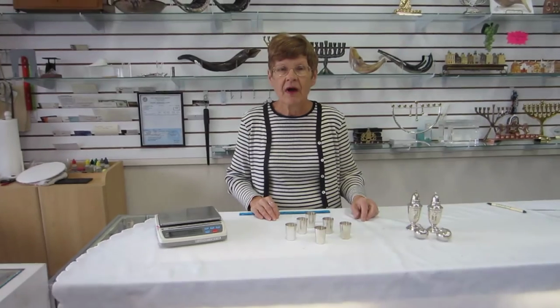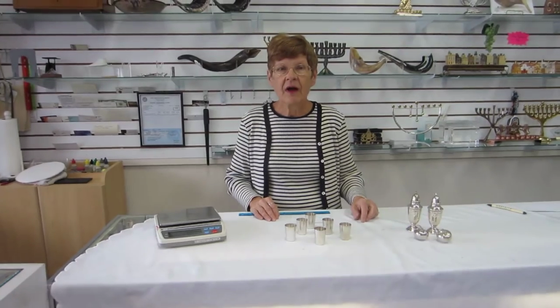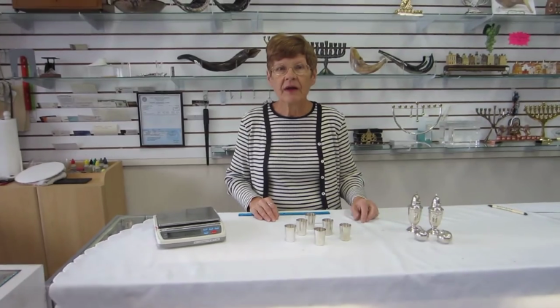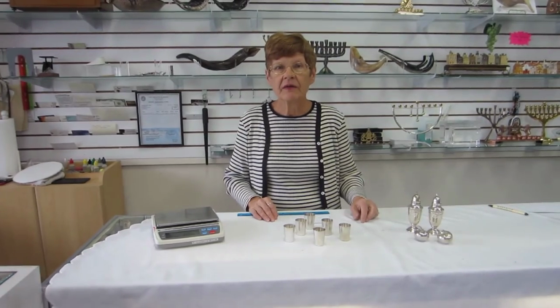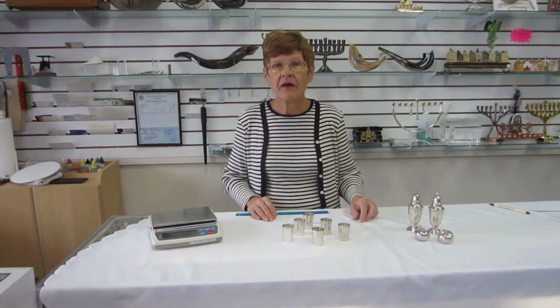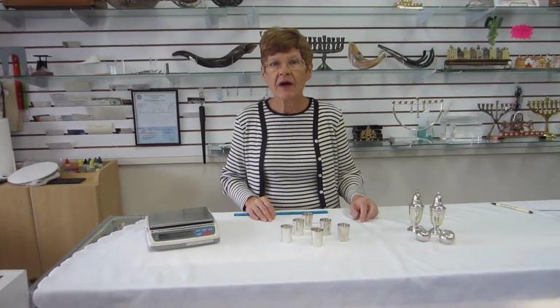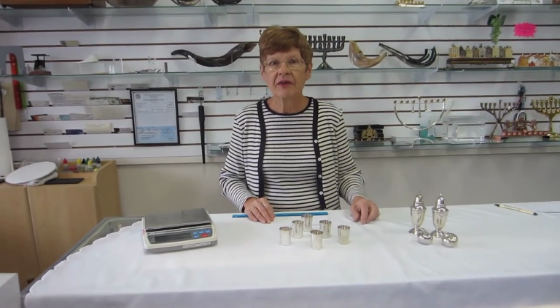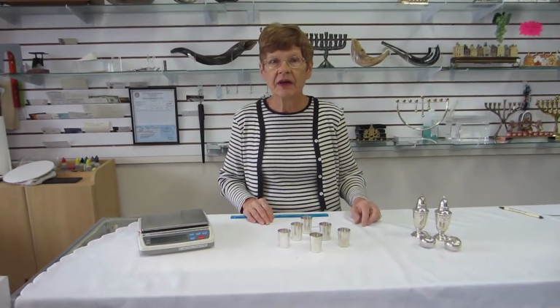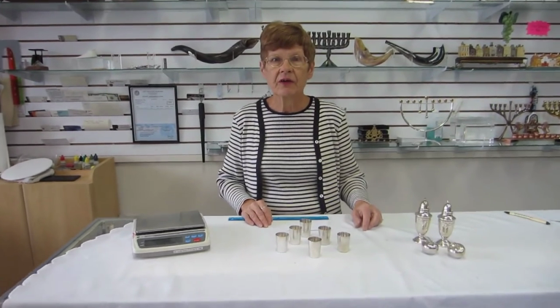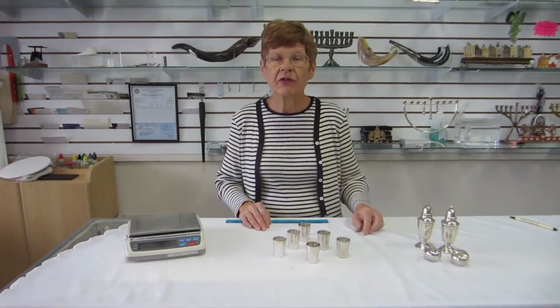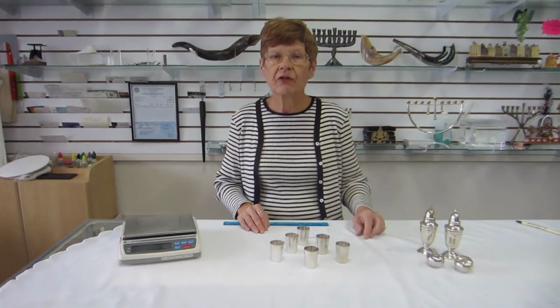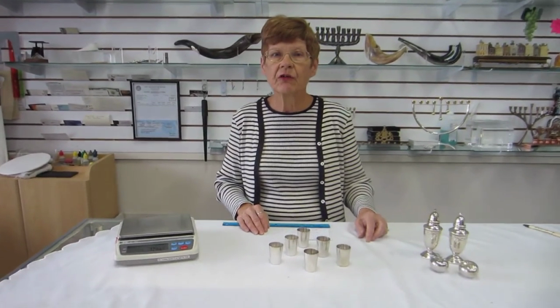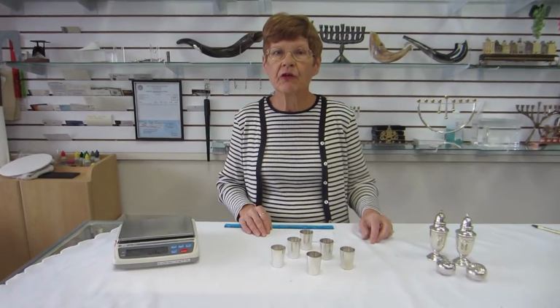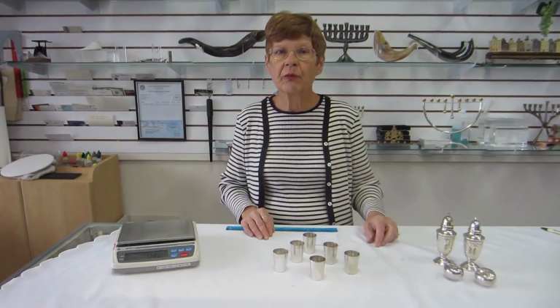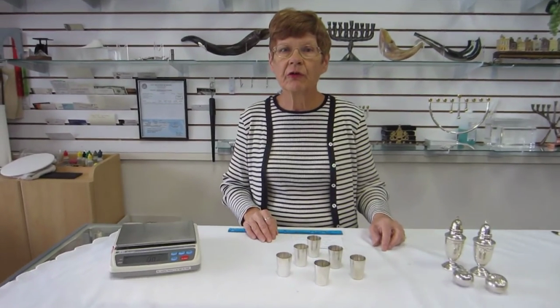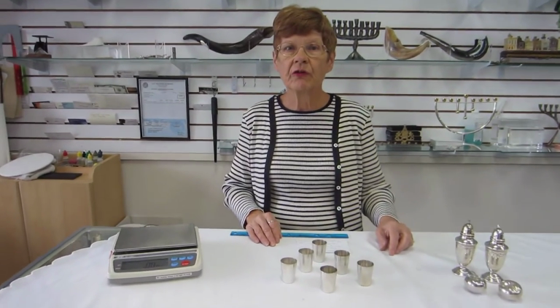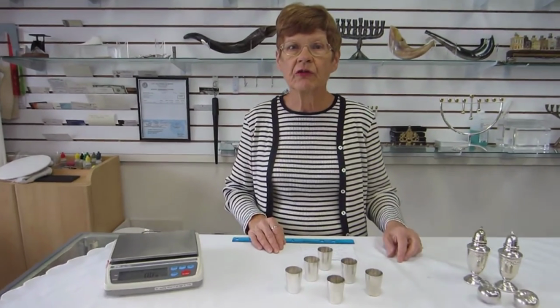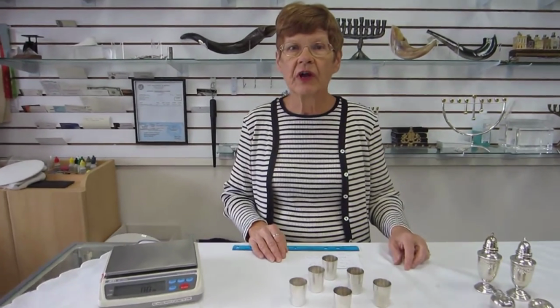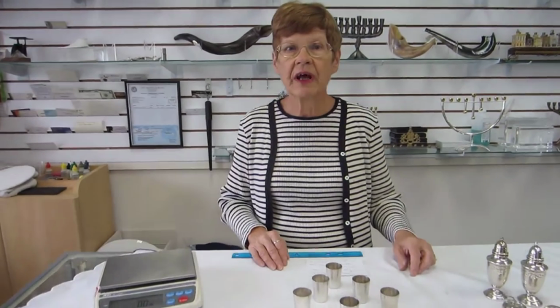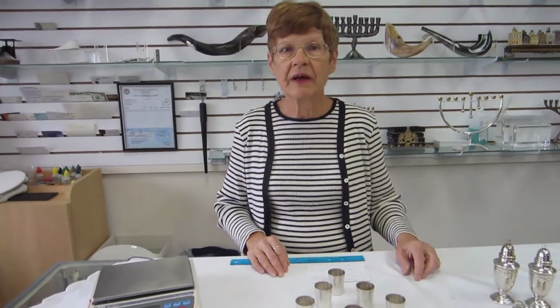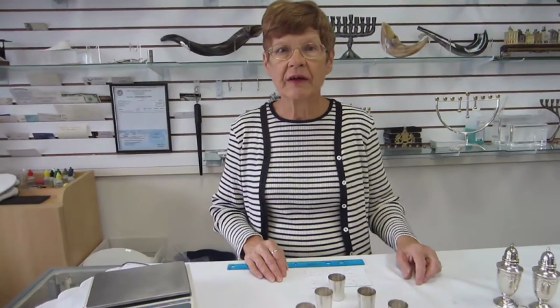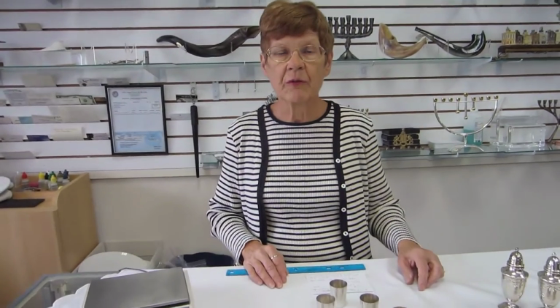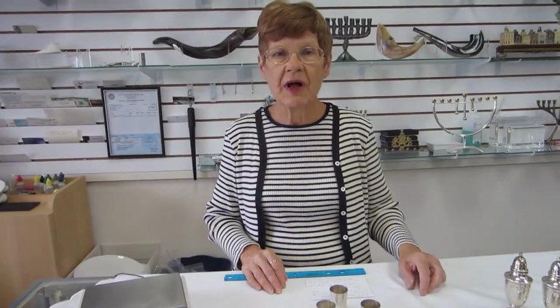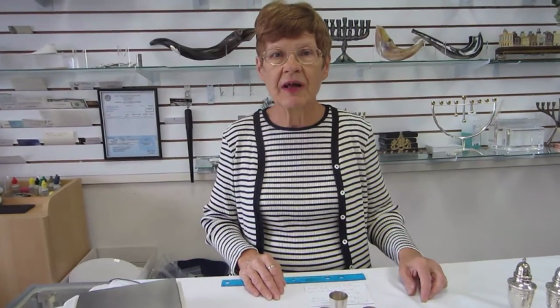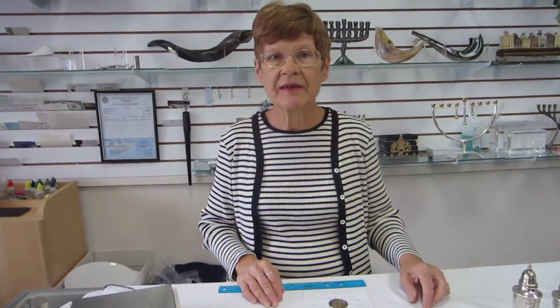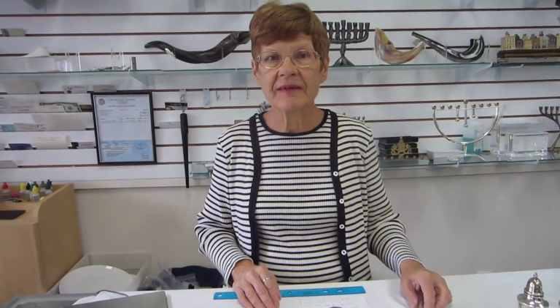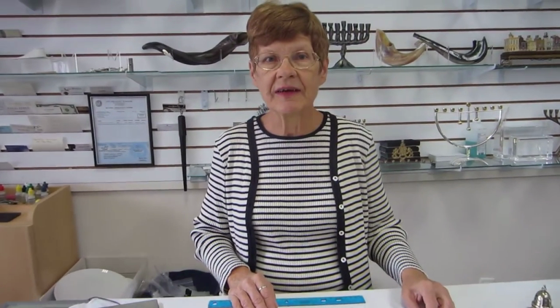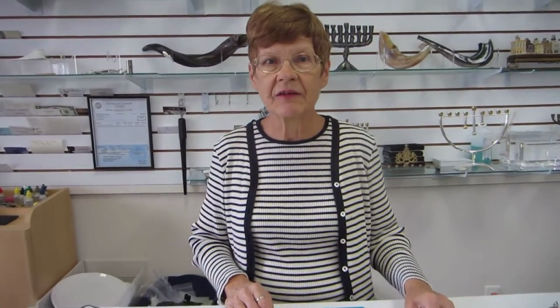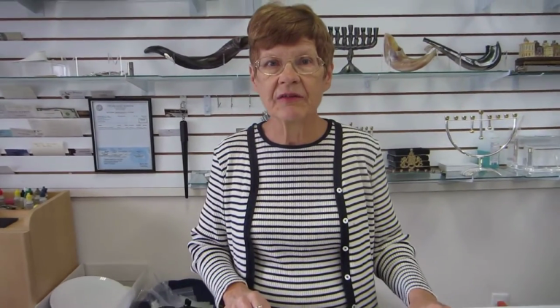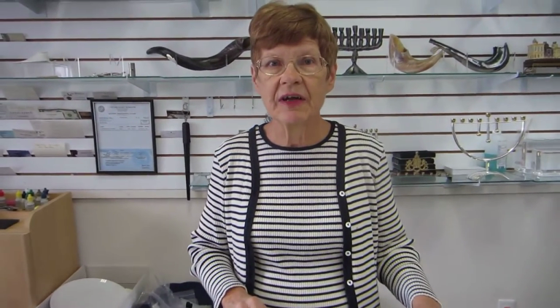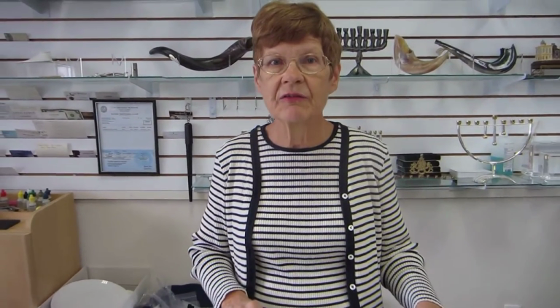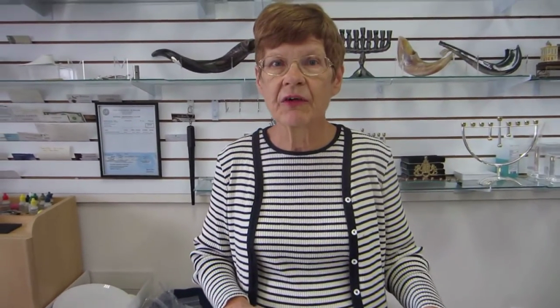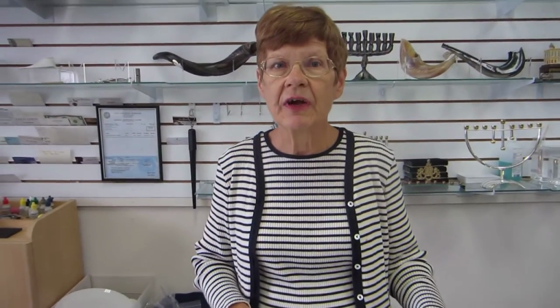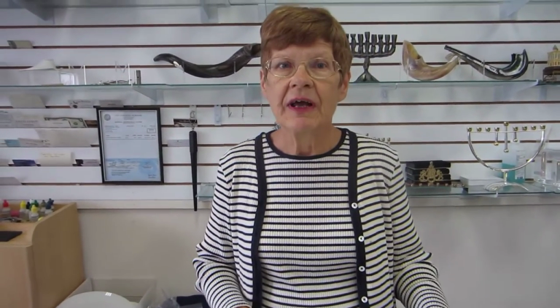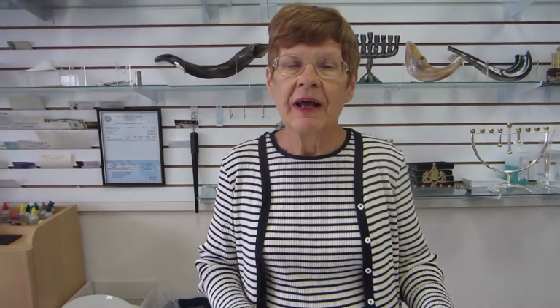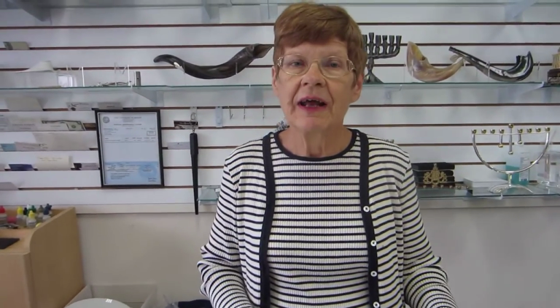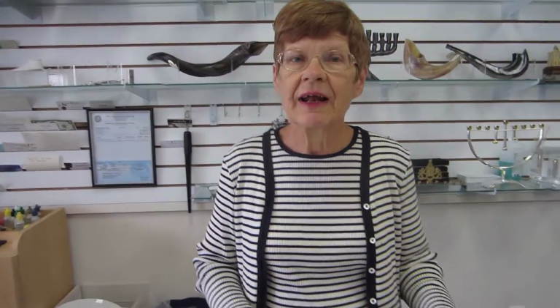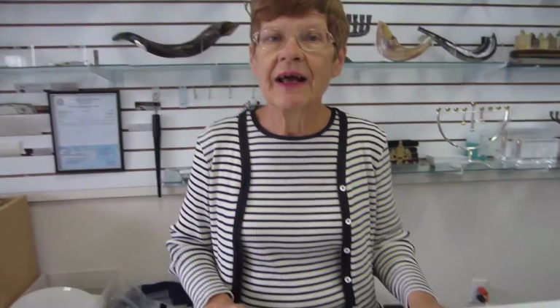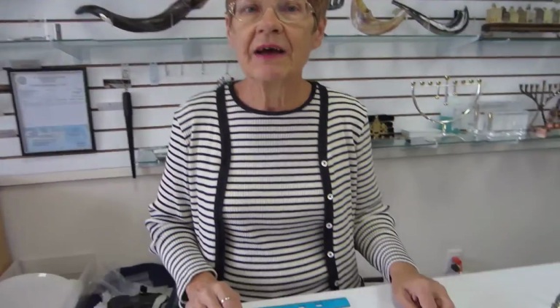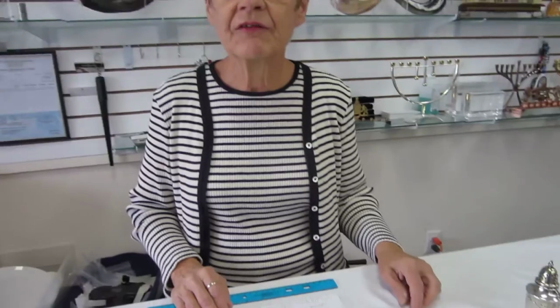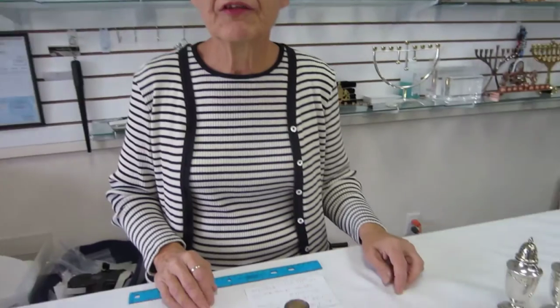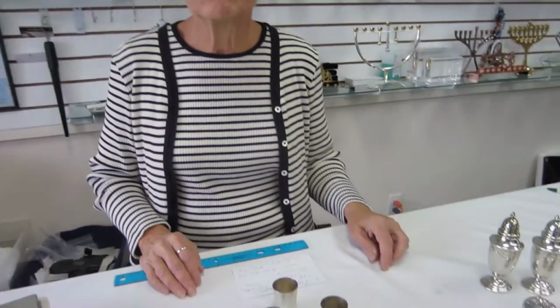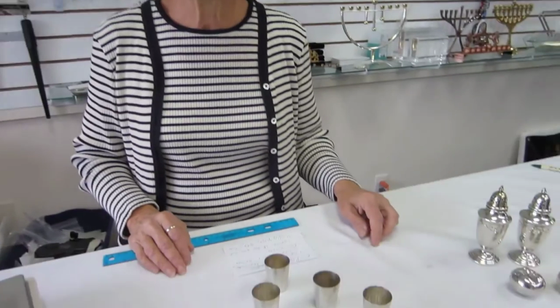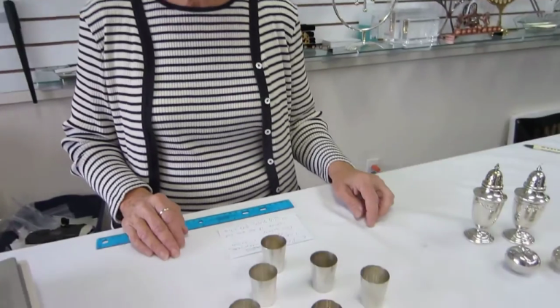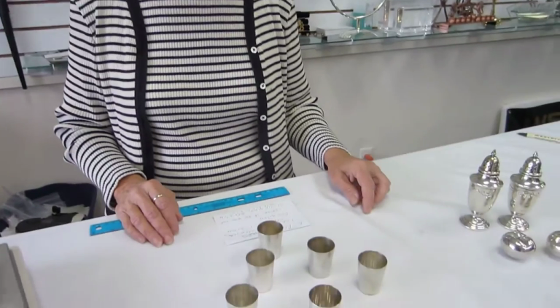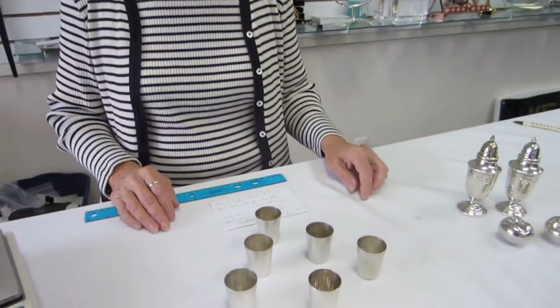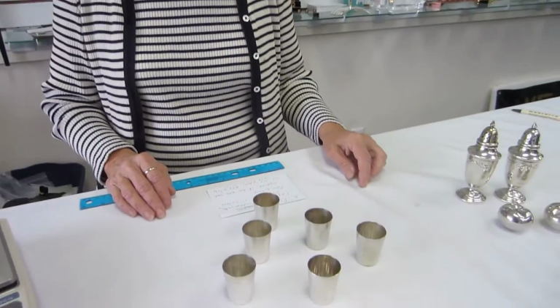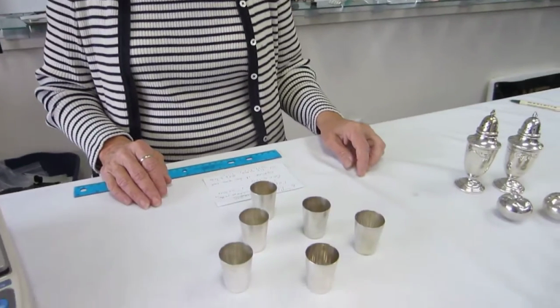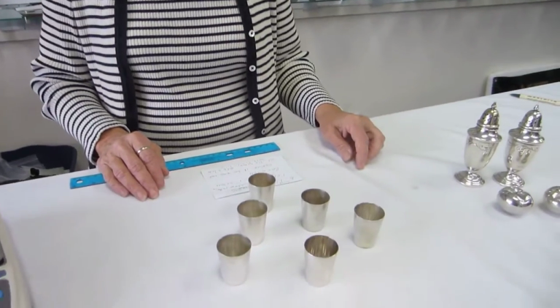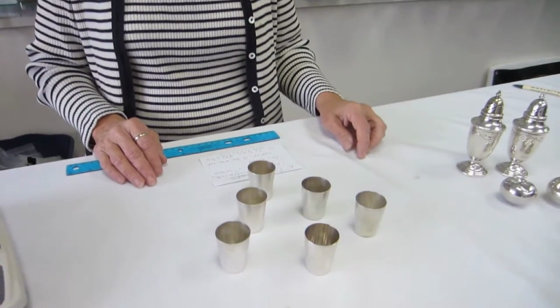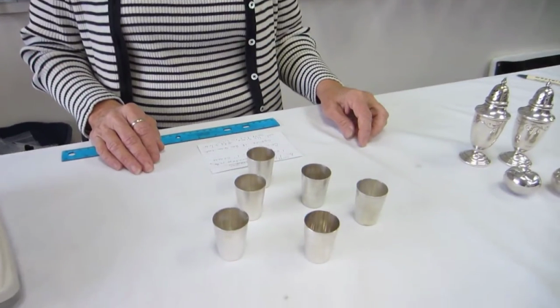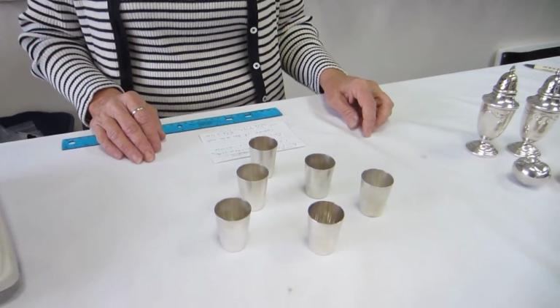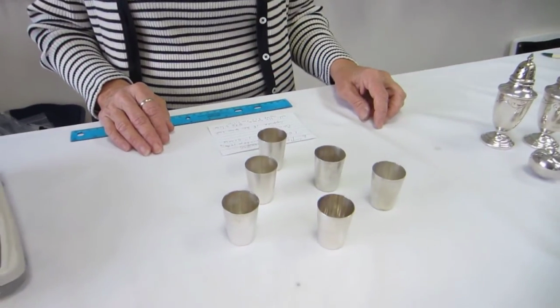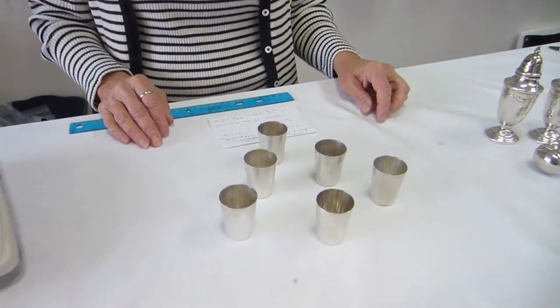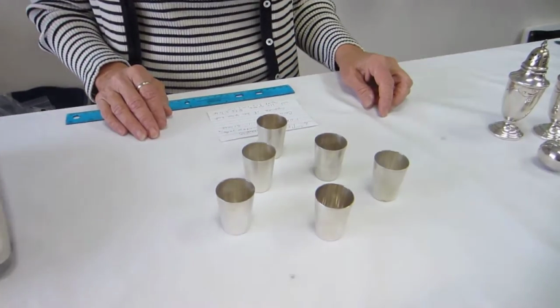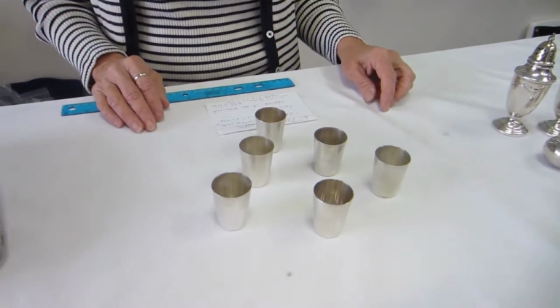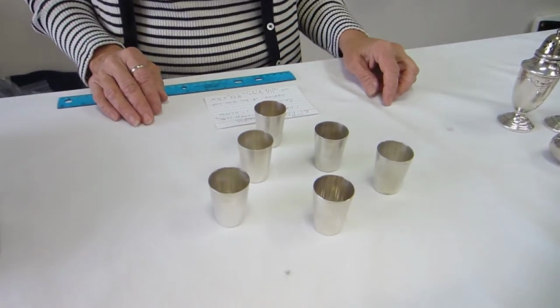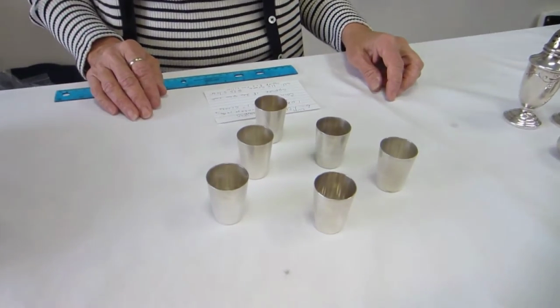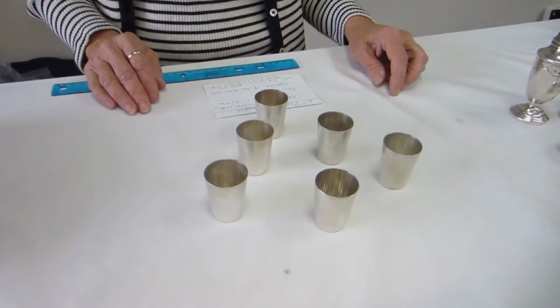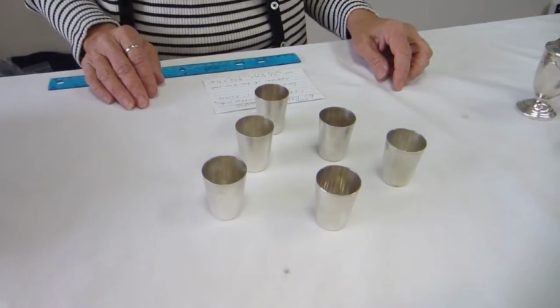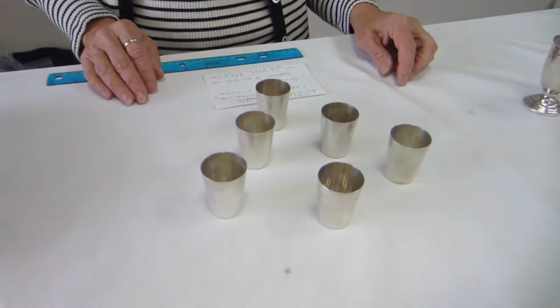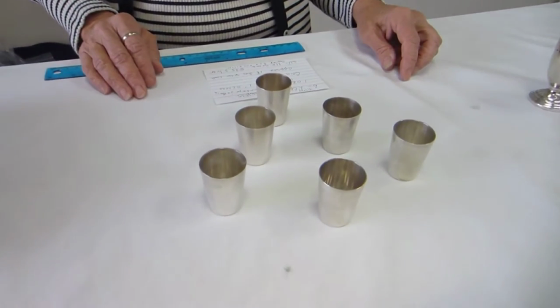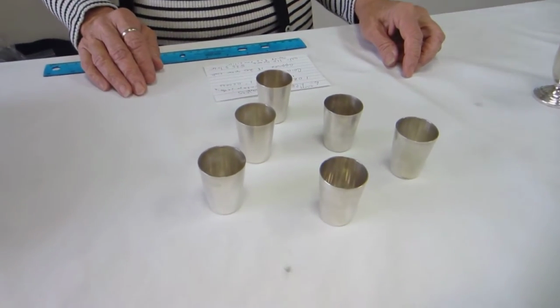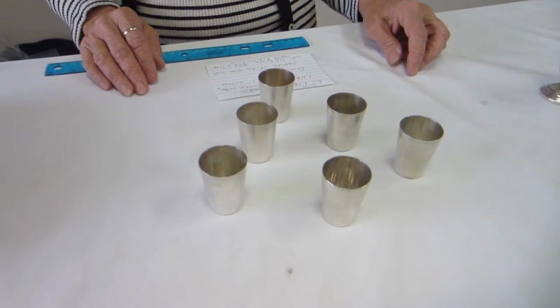Hi, it's Hobbit from Erin's Jewish Books and Judaica in the Mile High city of Denver, and I have six vintage silver L'Haim glasses.